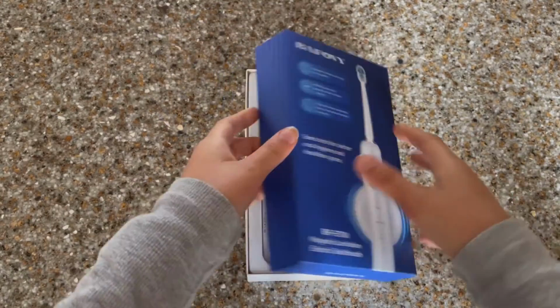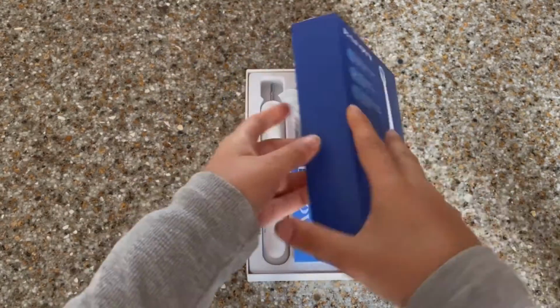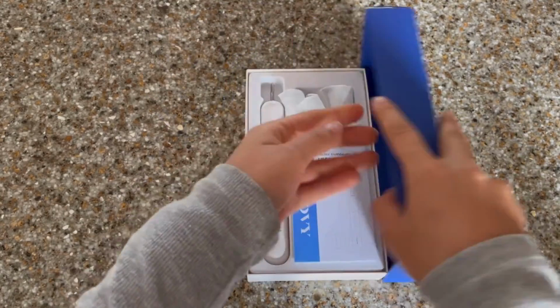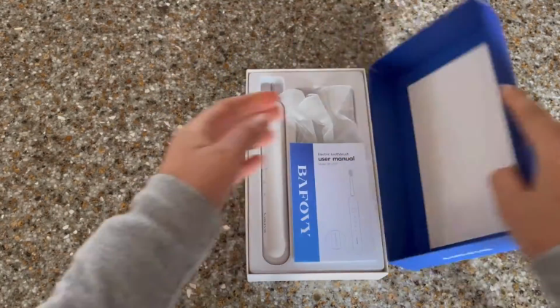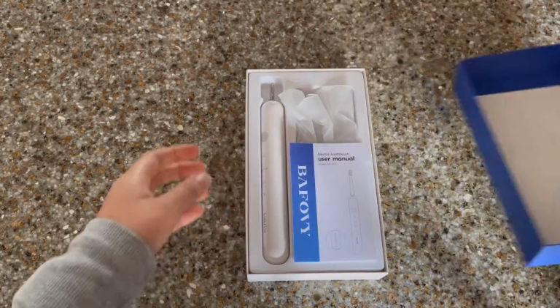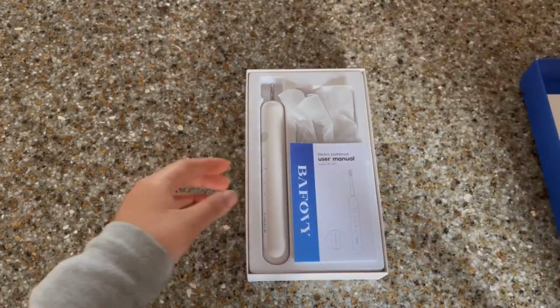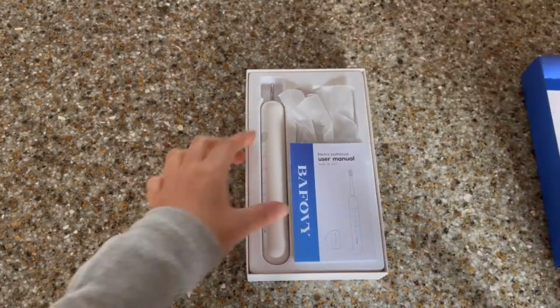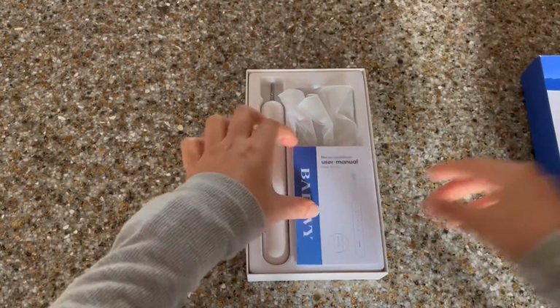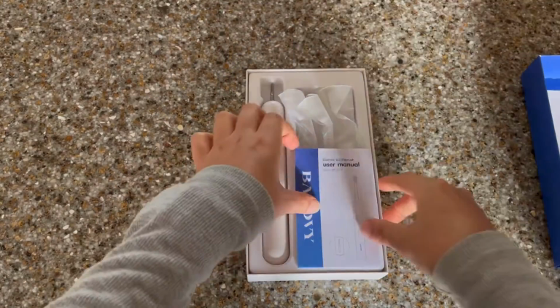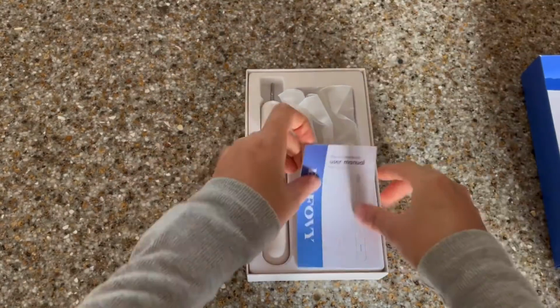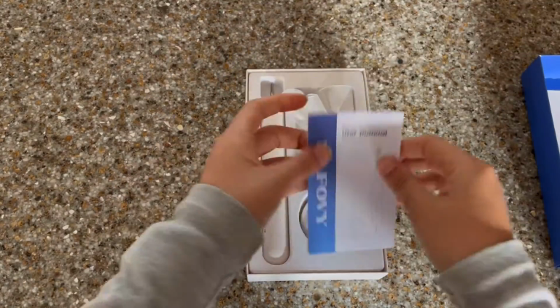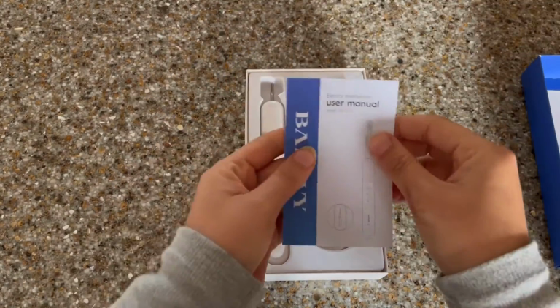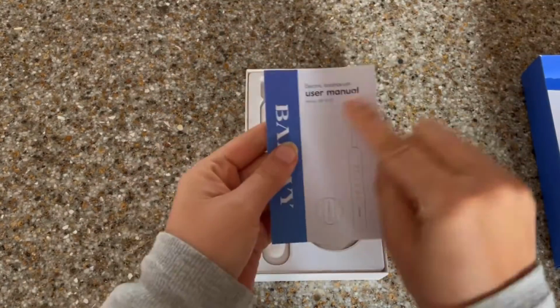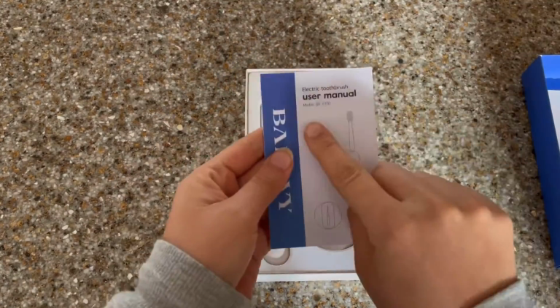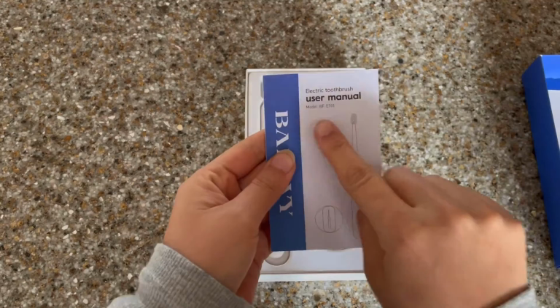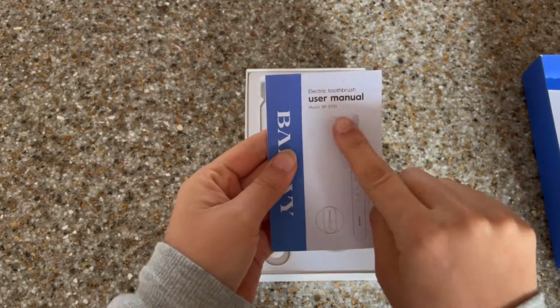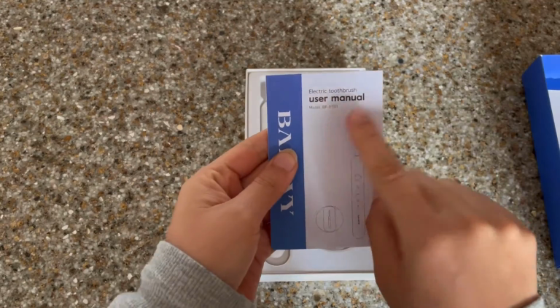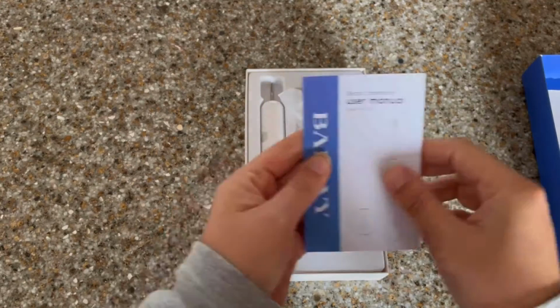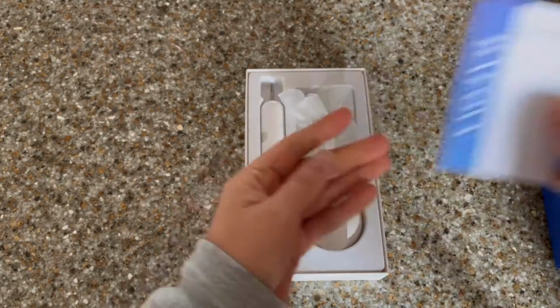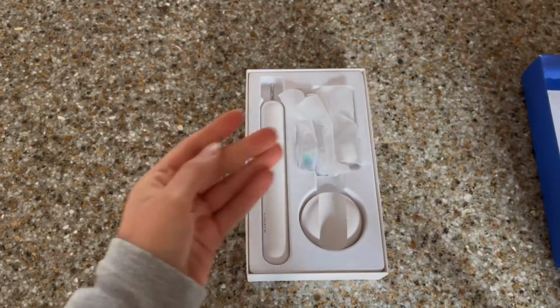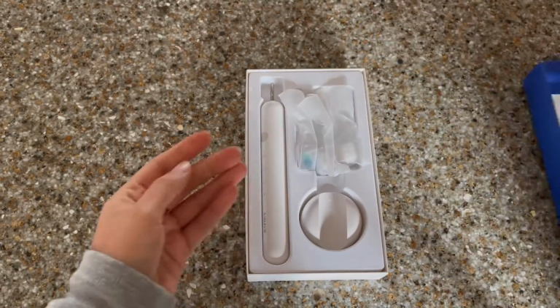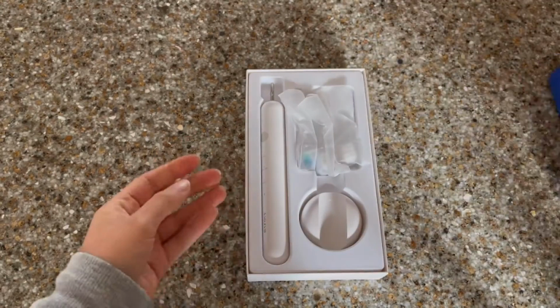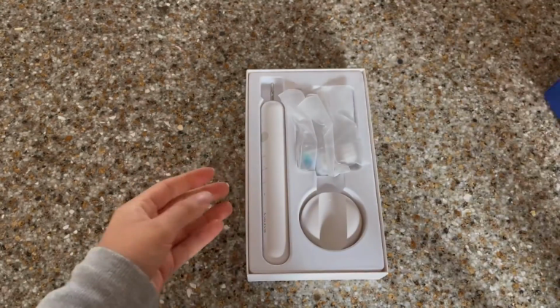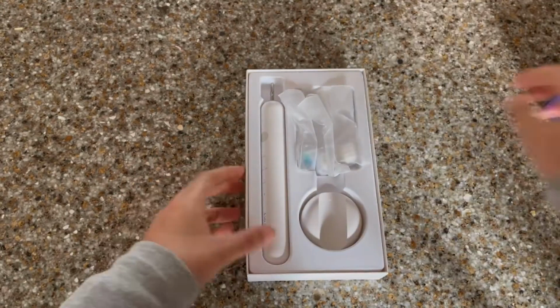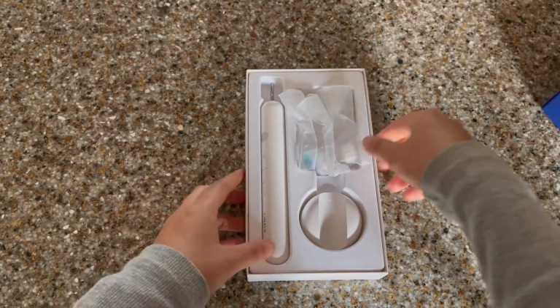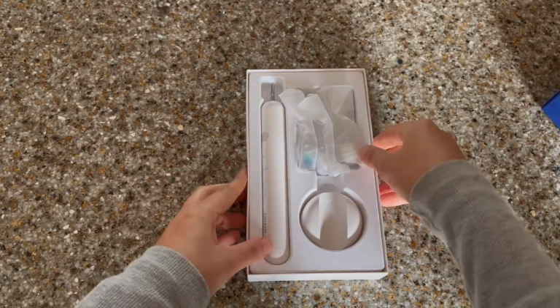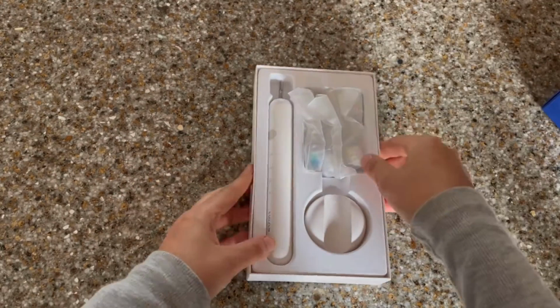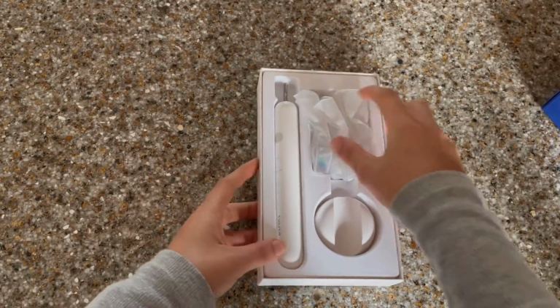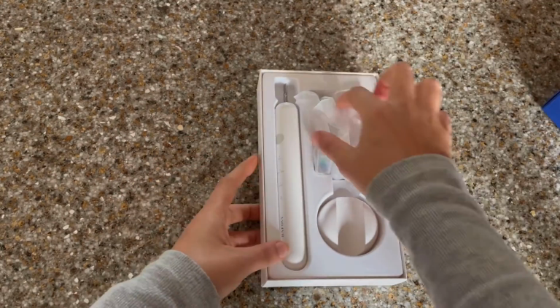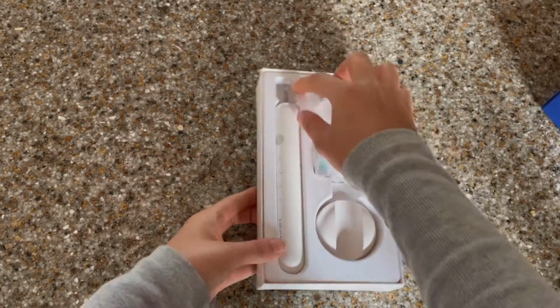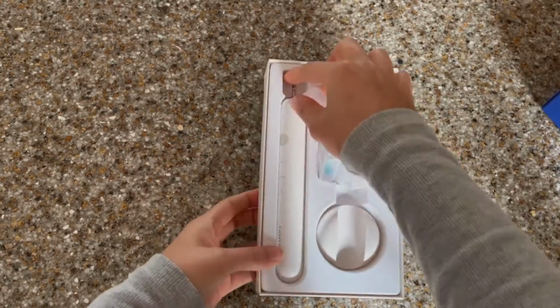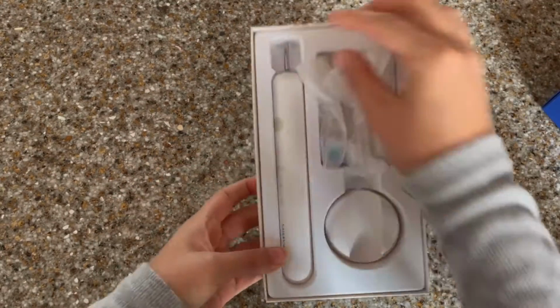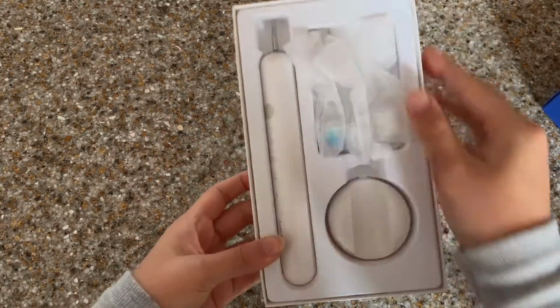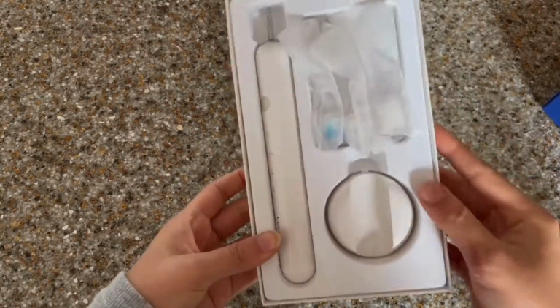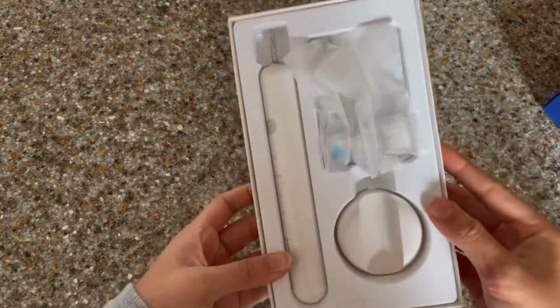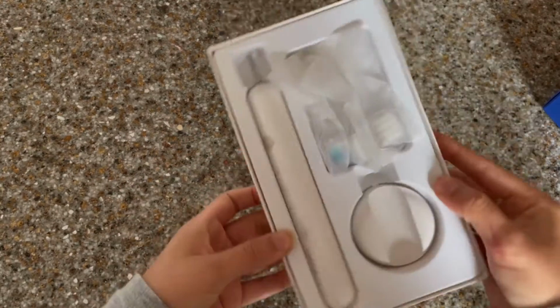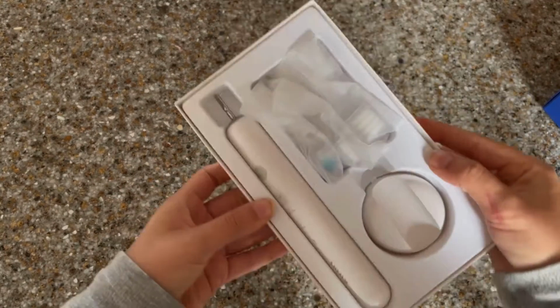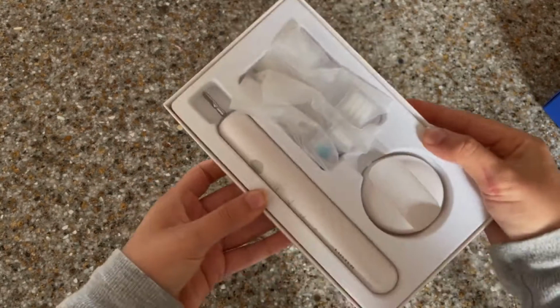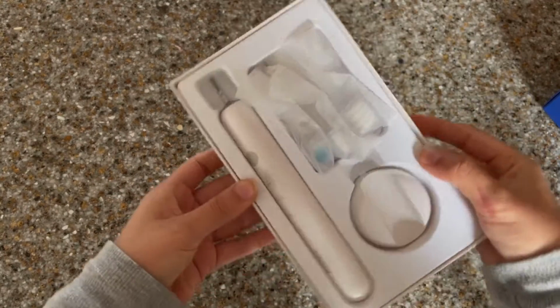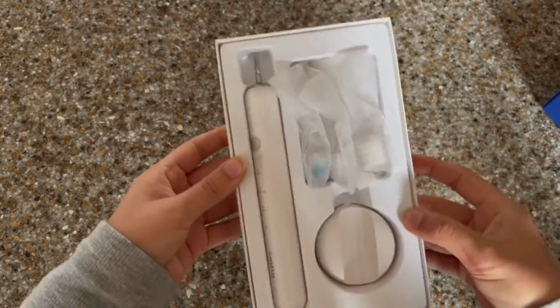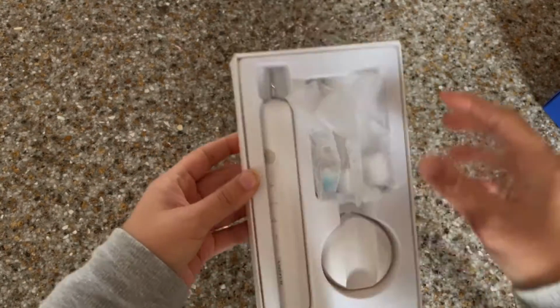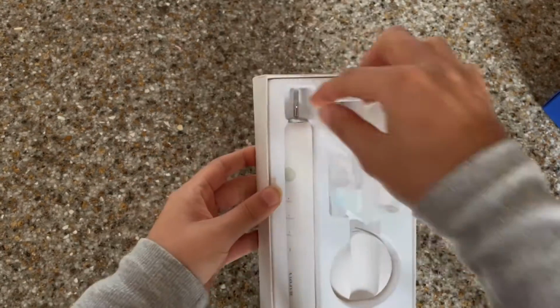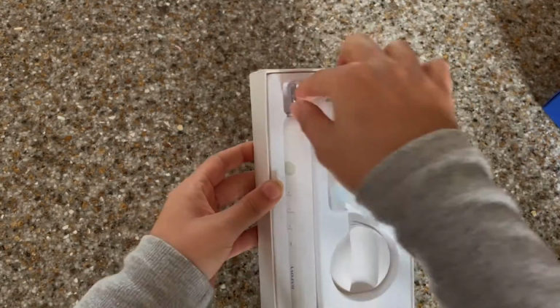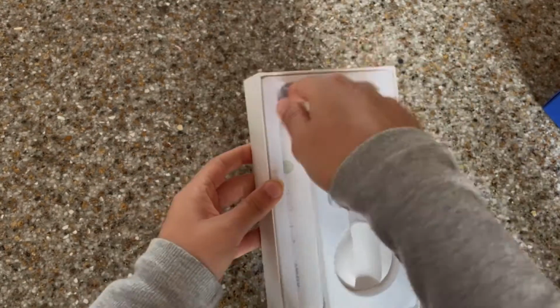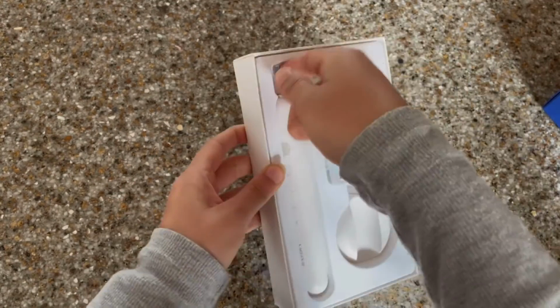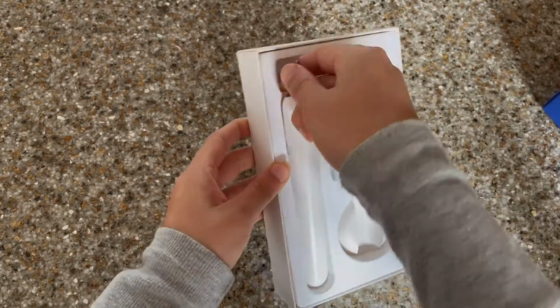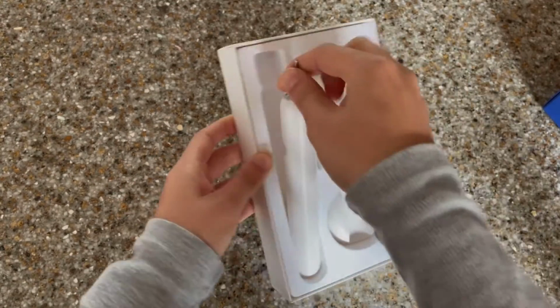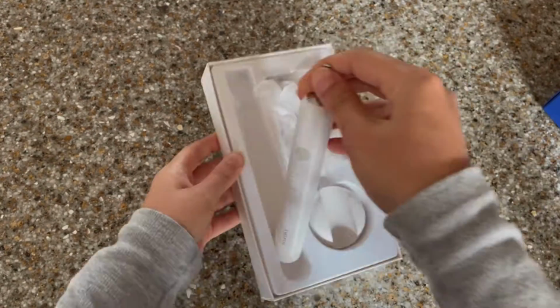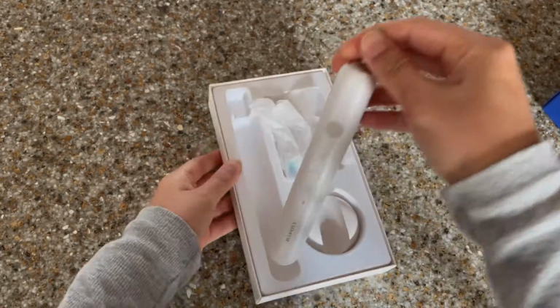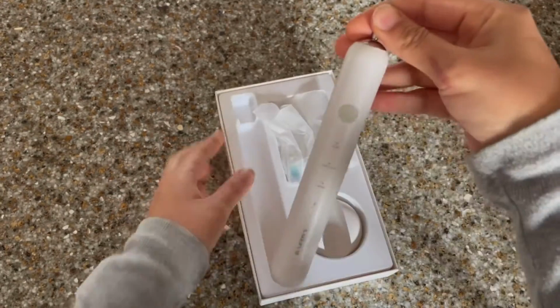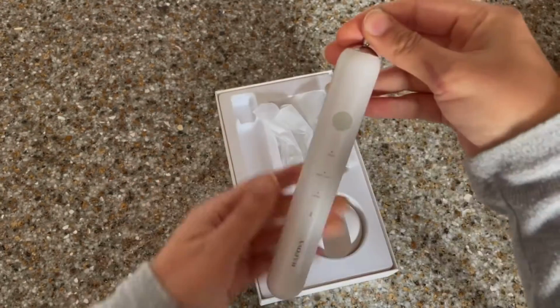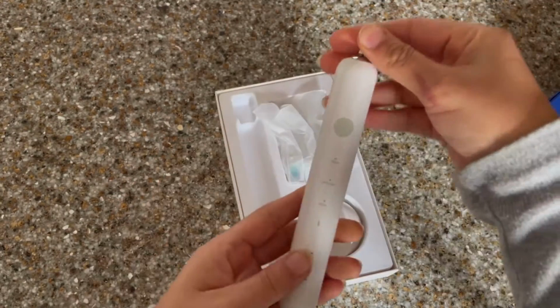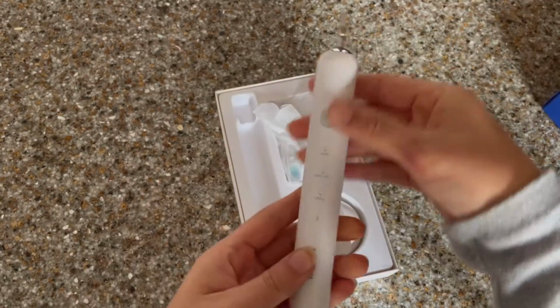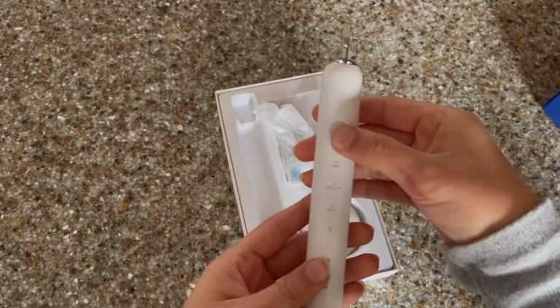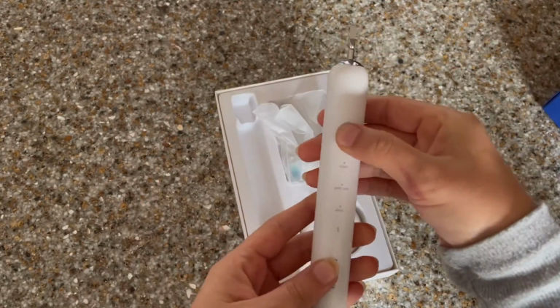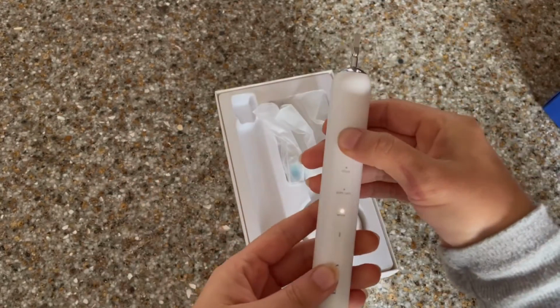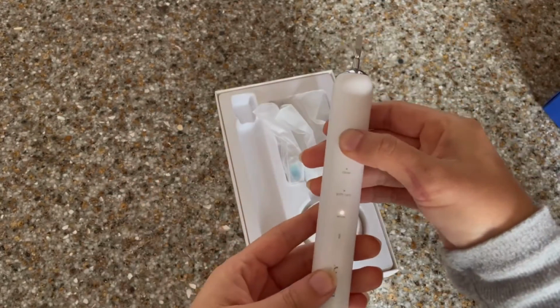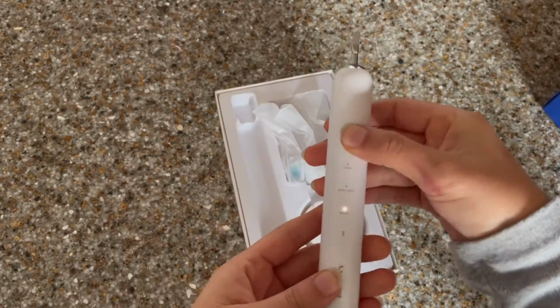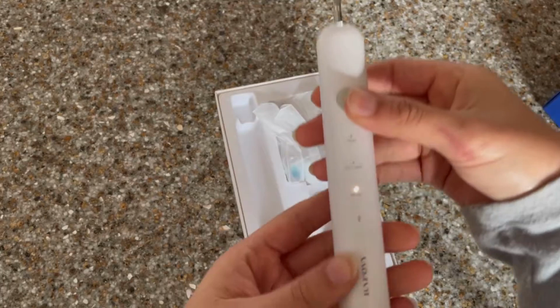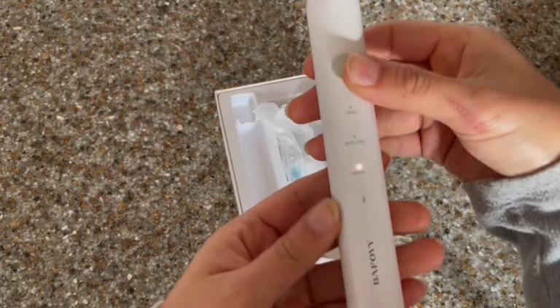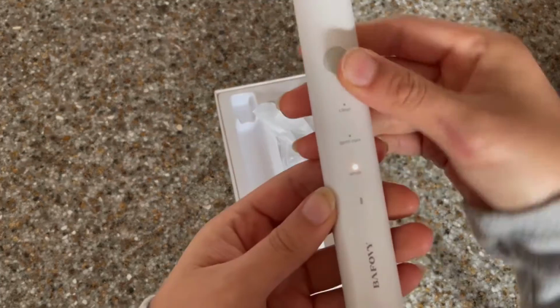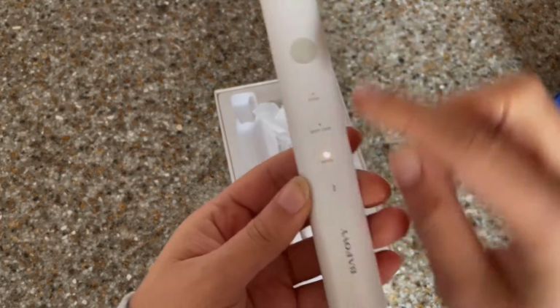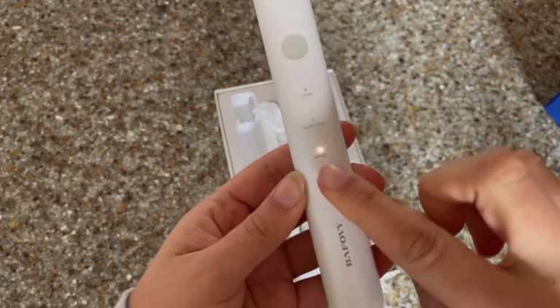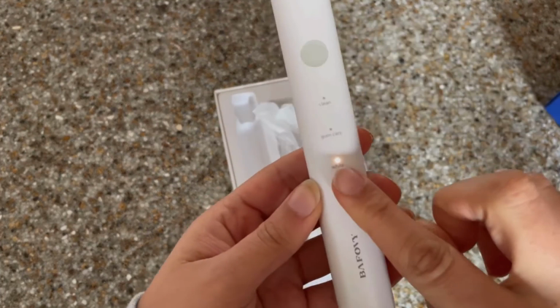Let me go ahead and show you why I love this toothbrush so much. Together we're going to take it out of the box and I'm going to show you all the fun things that you're going to get in this package. Trust me, you're going to be obsessed with it just as much as I am.